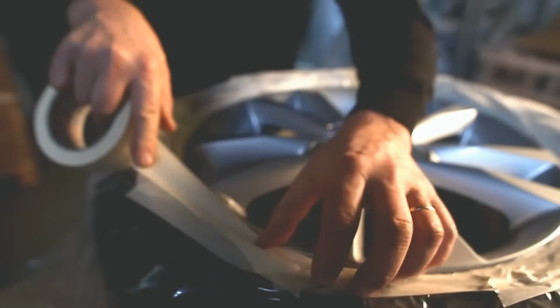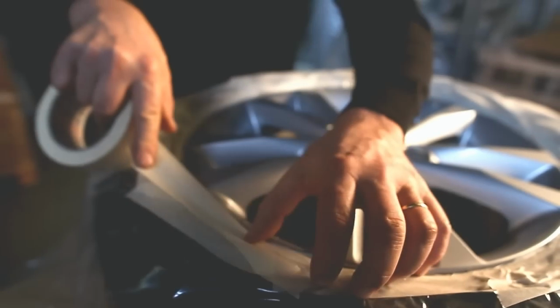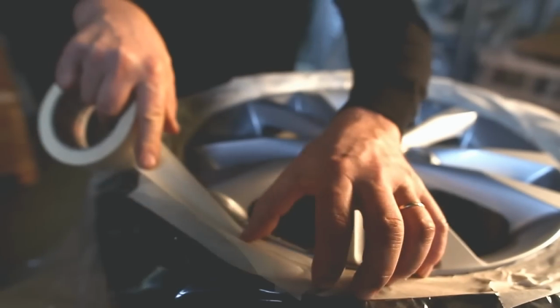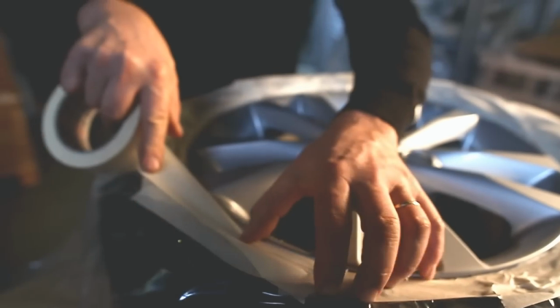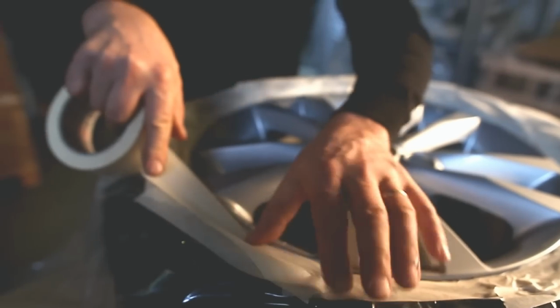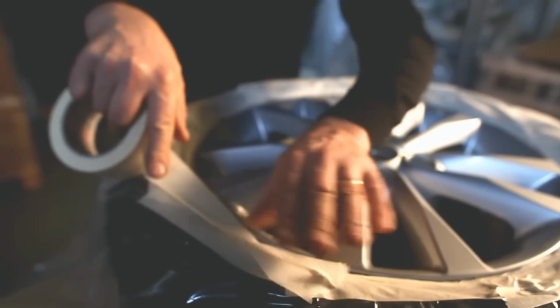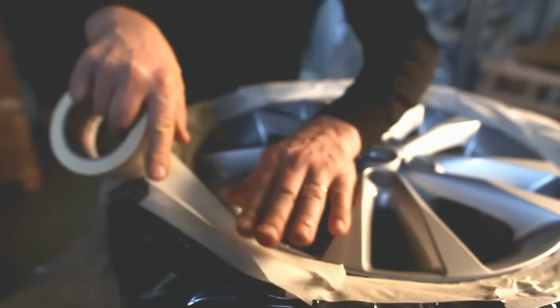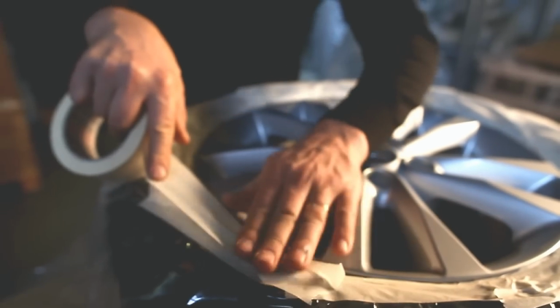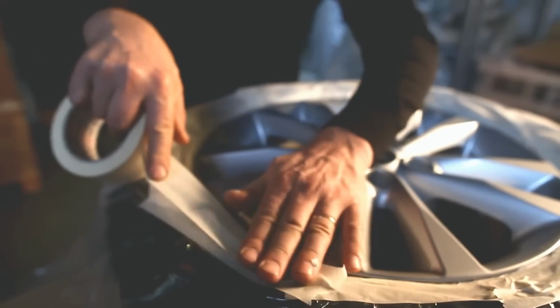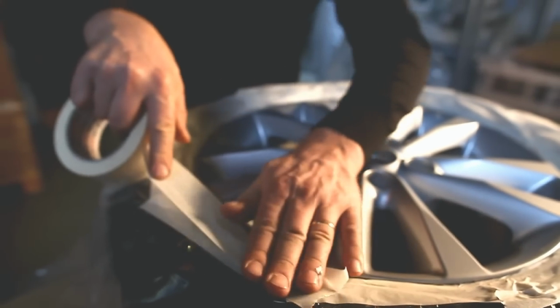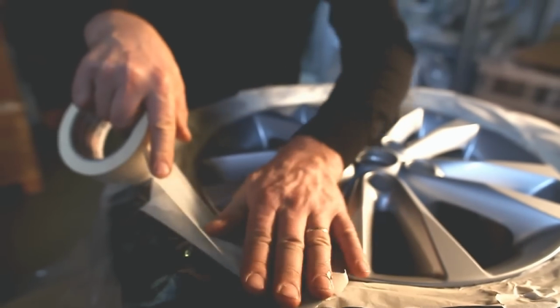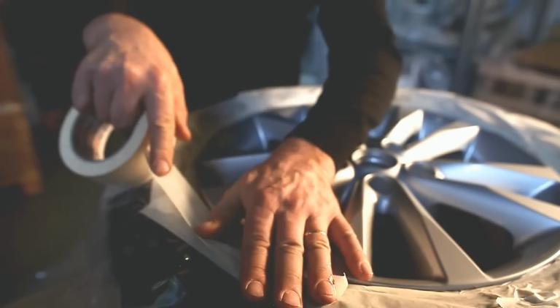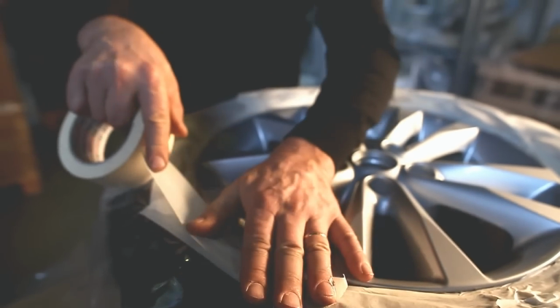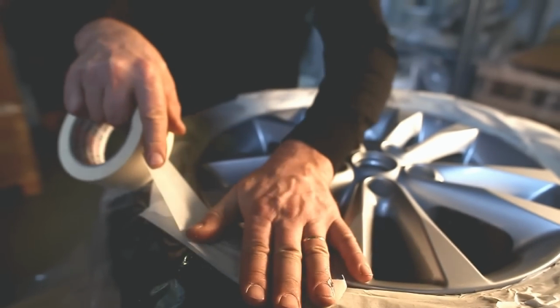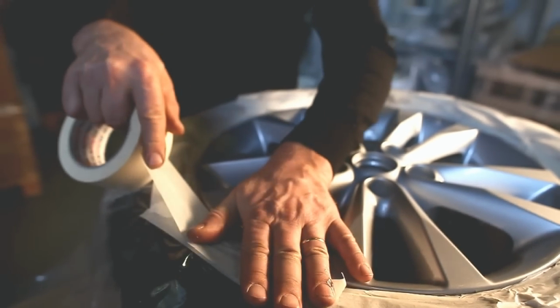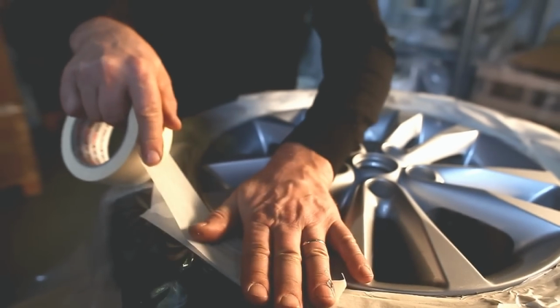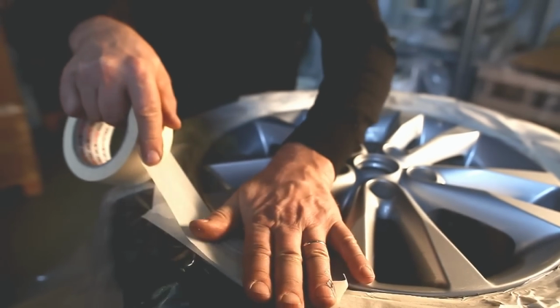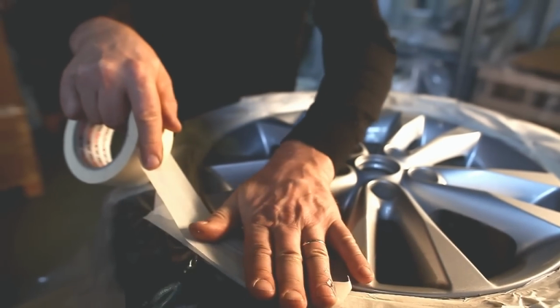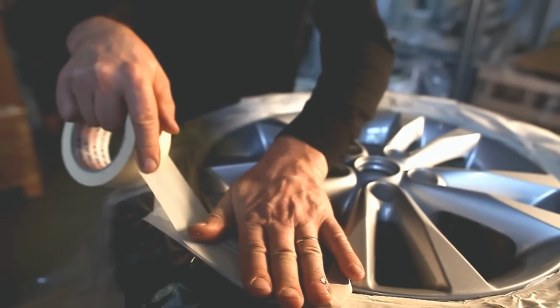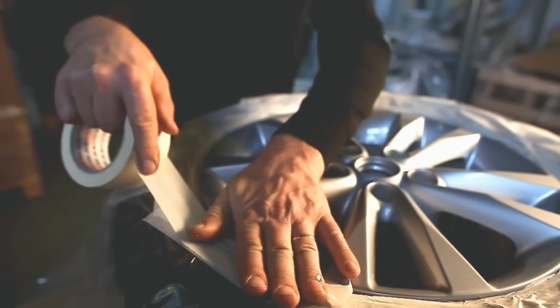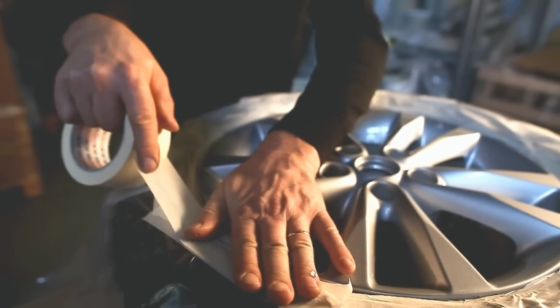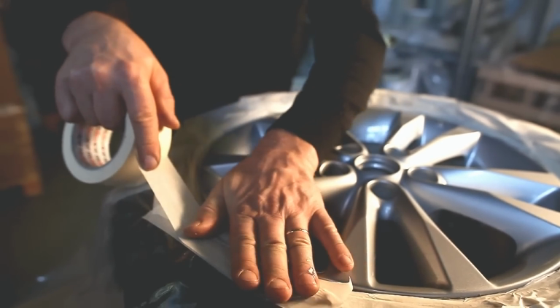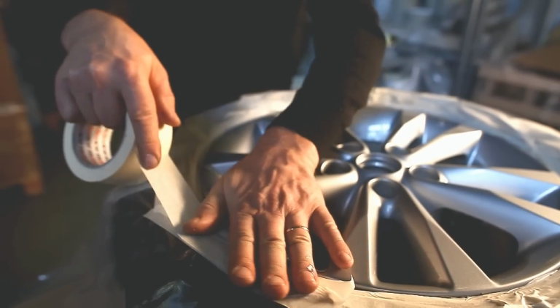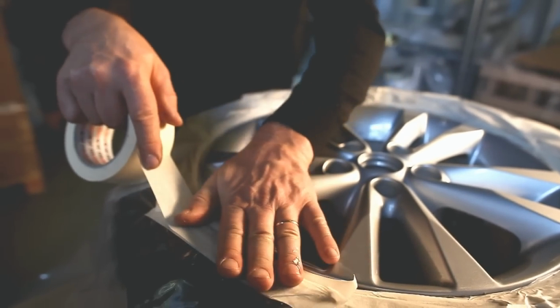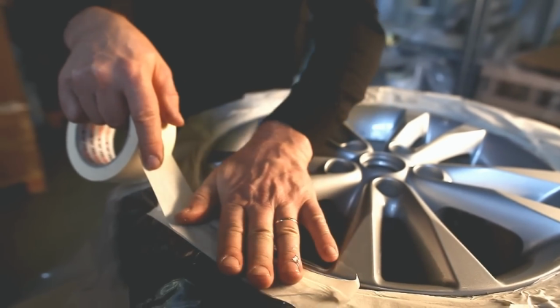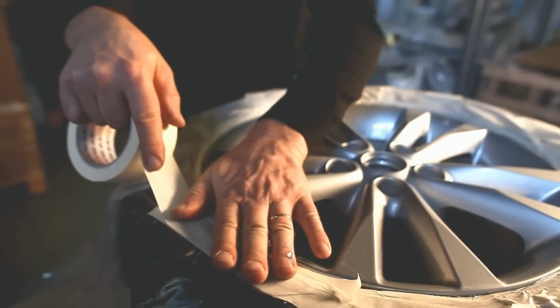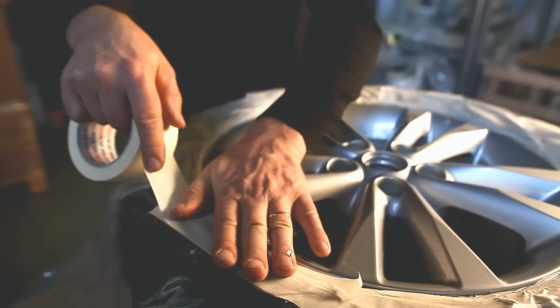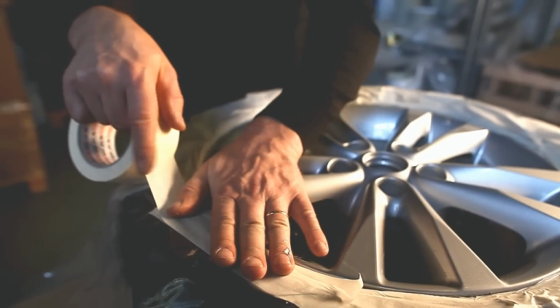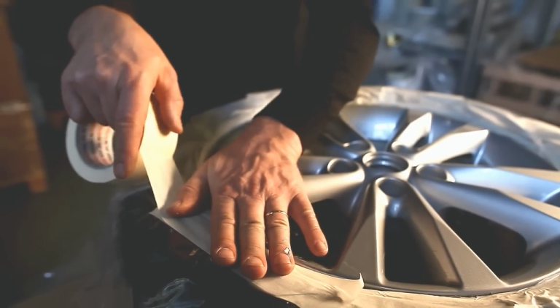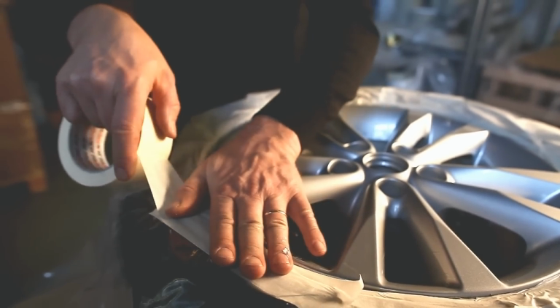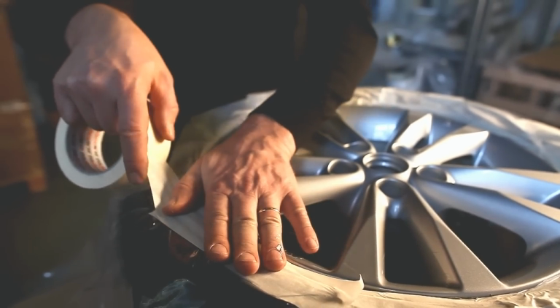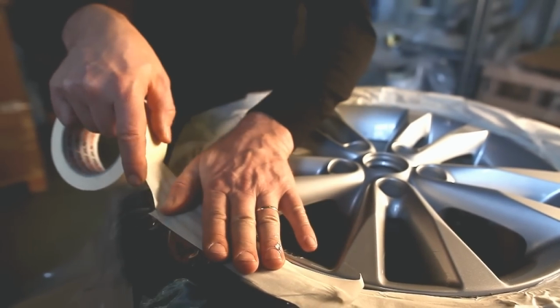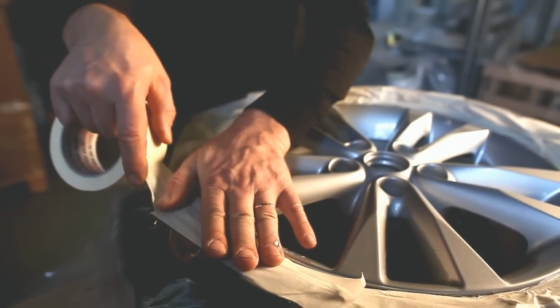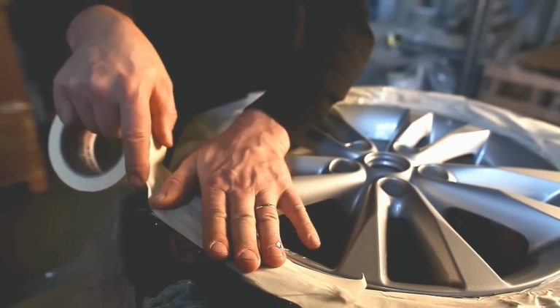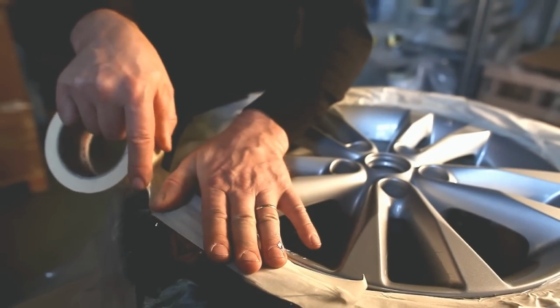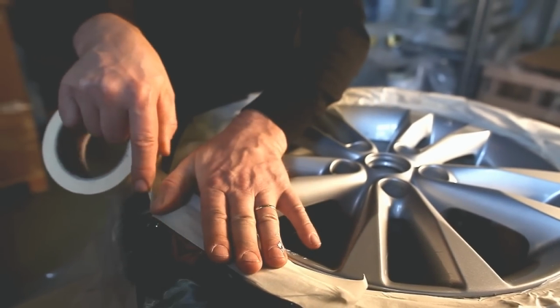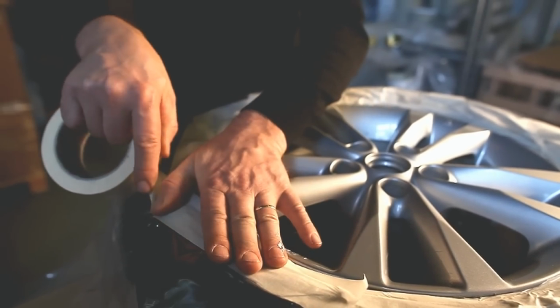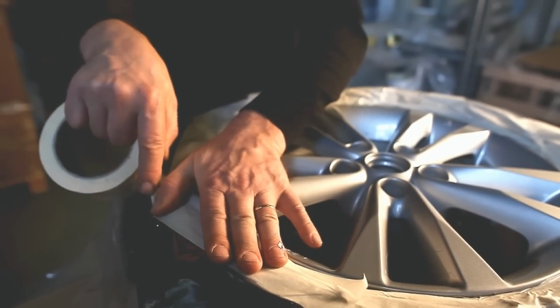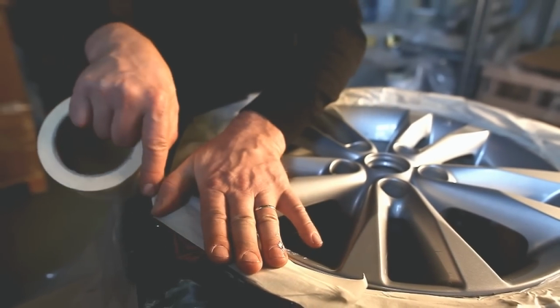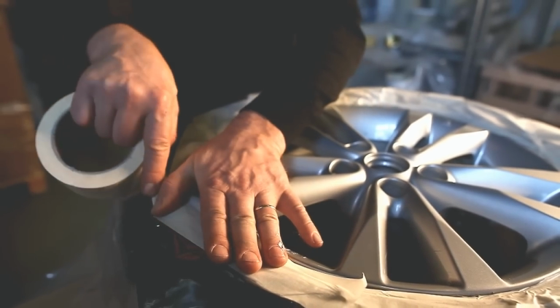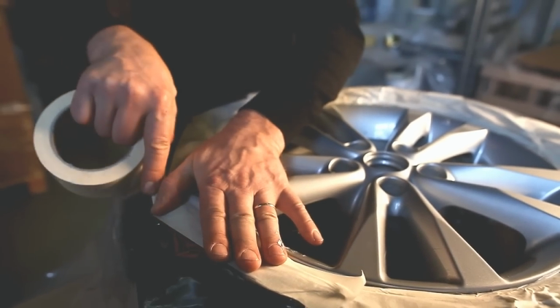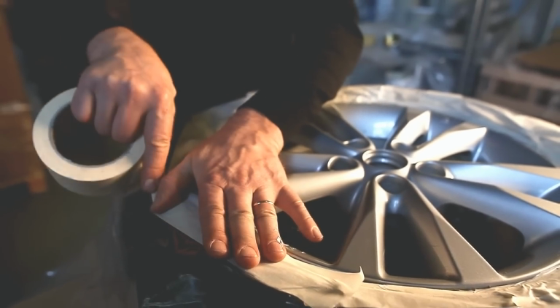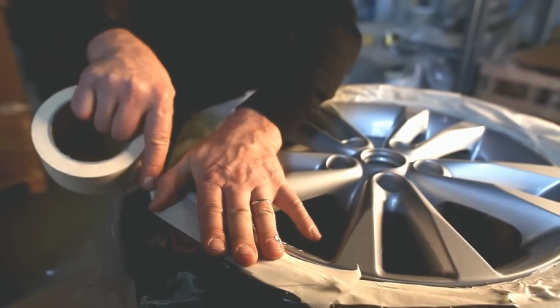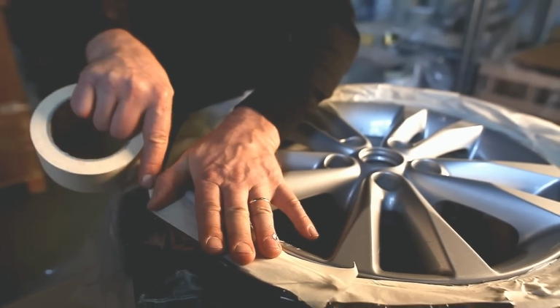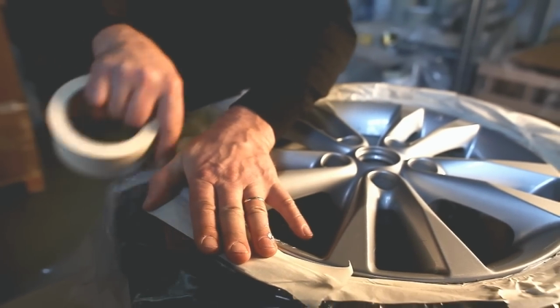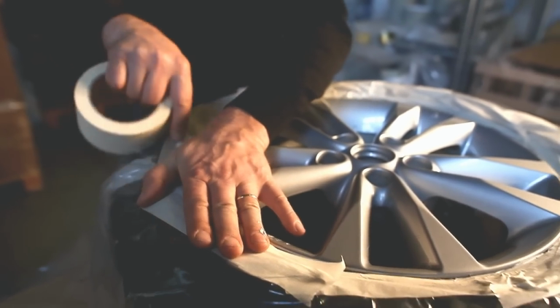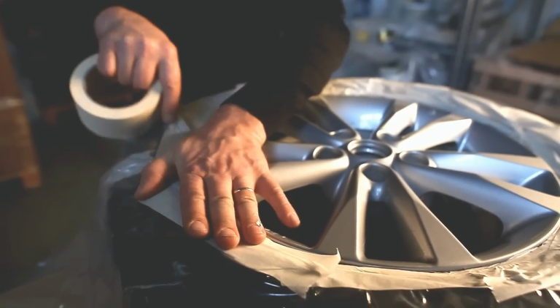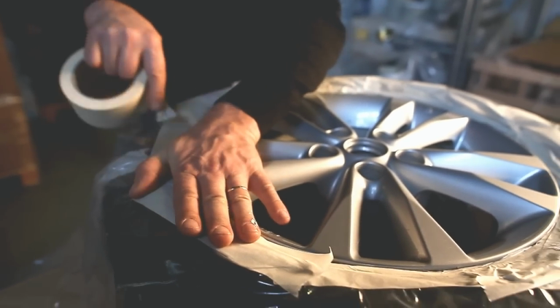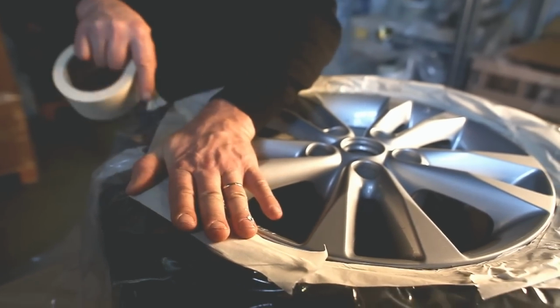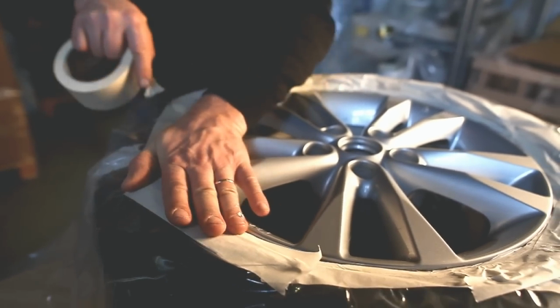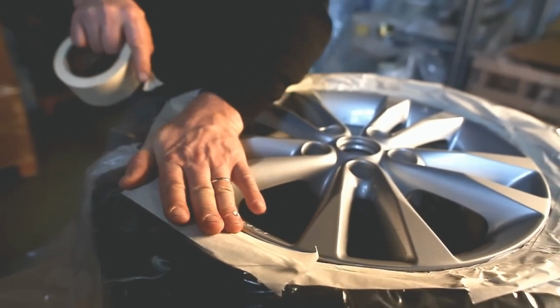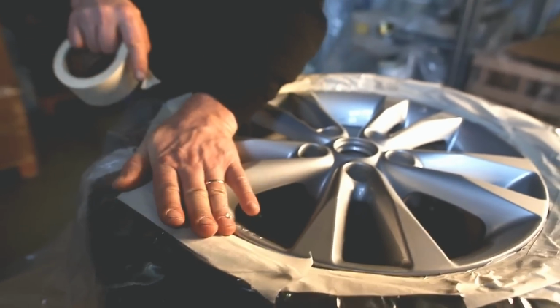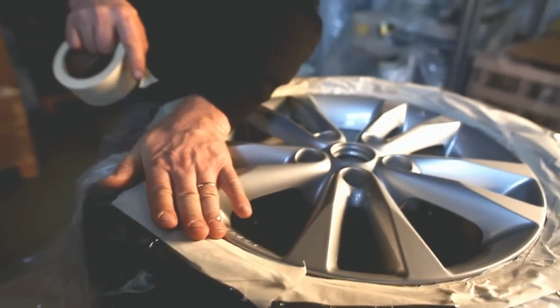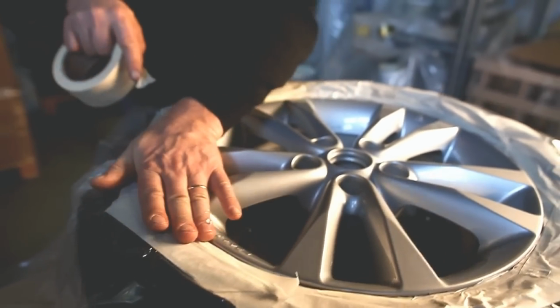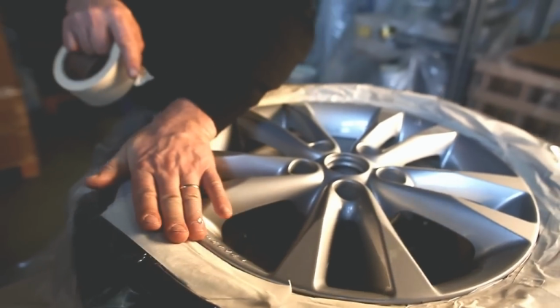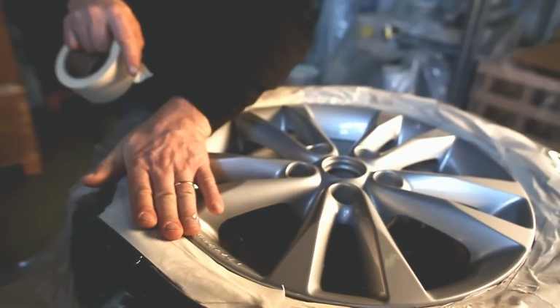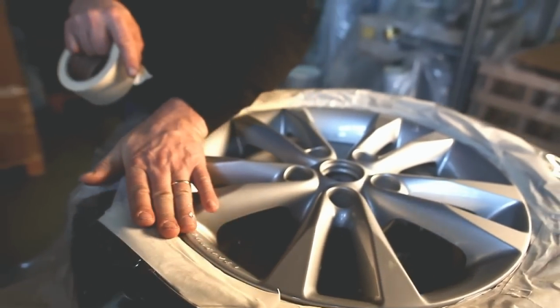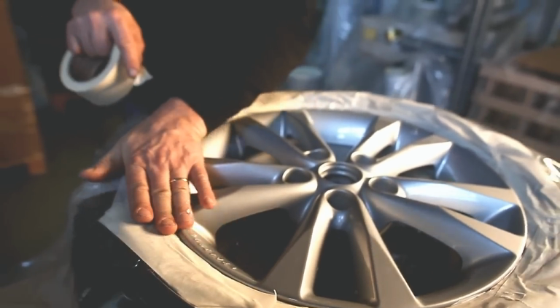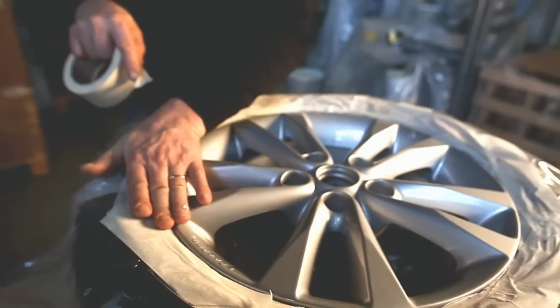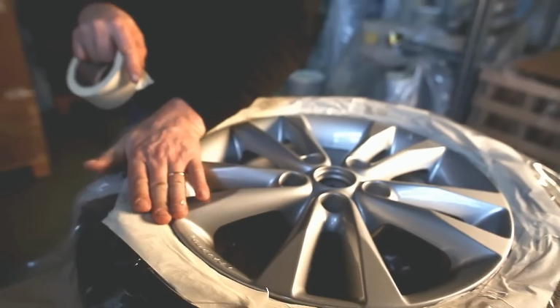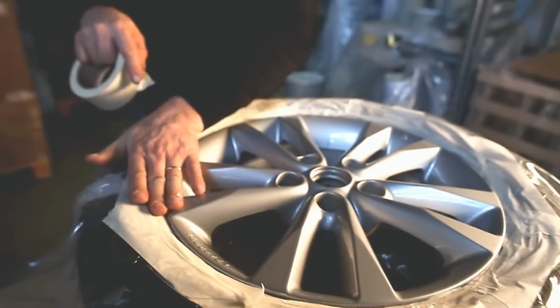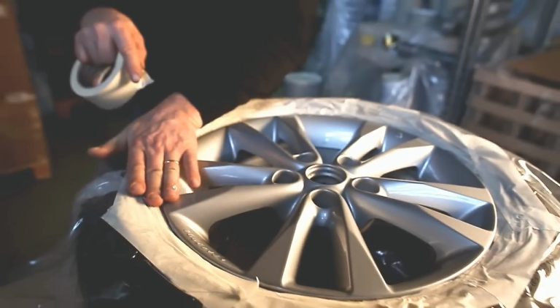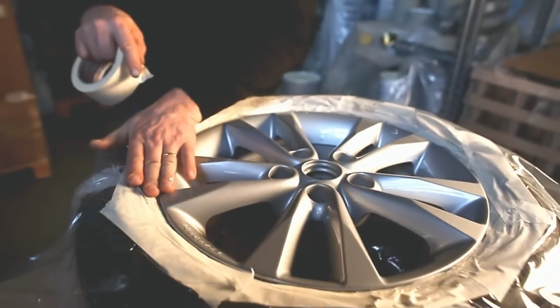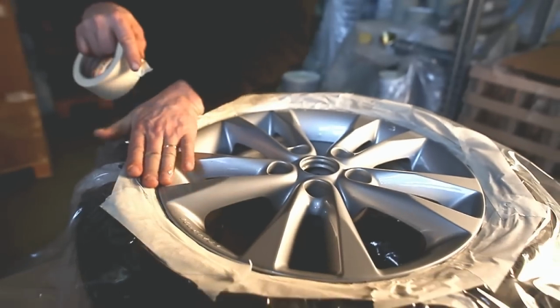First remove the wheels from the car and clean them with degreaser. Protect surfaces you do not want to coat.